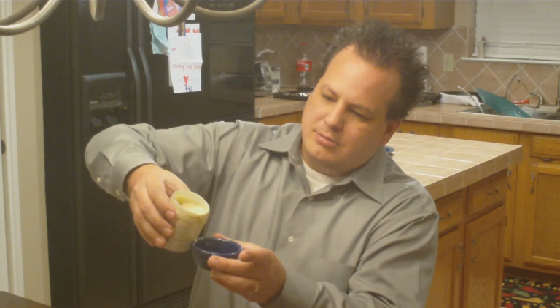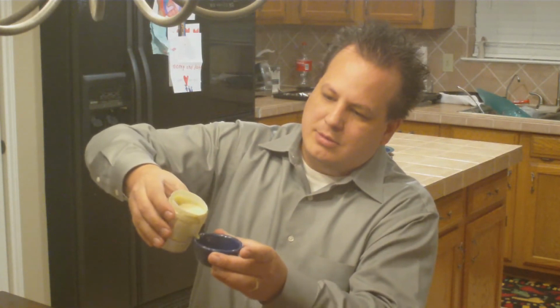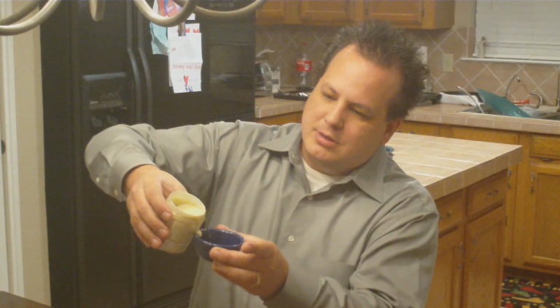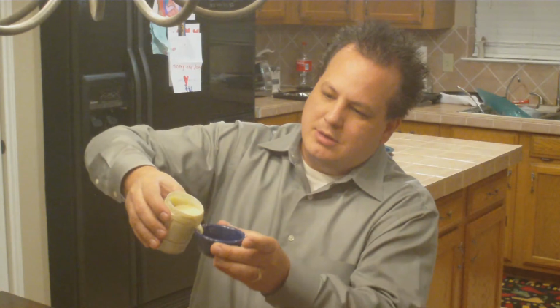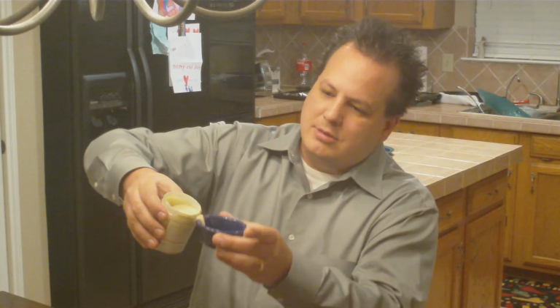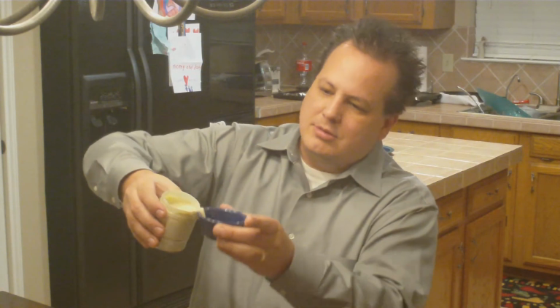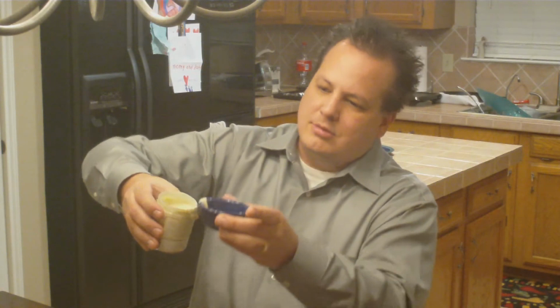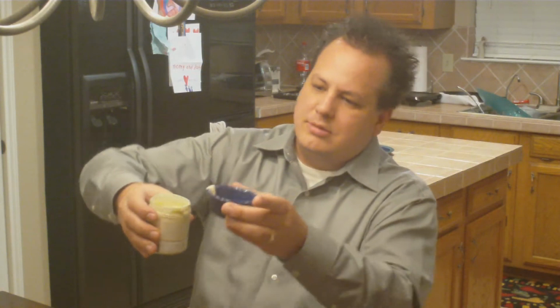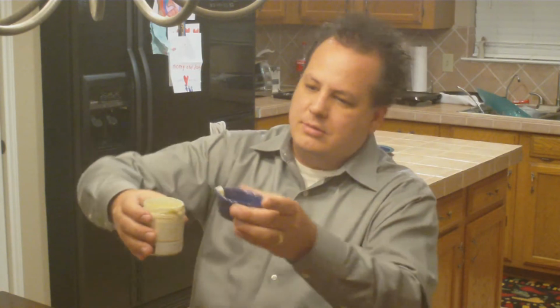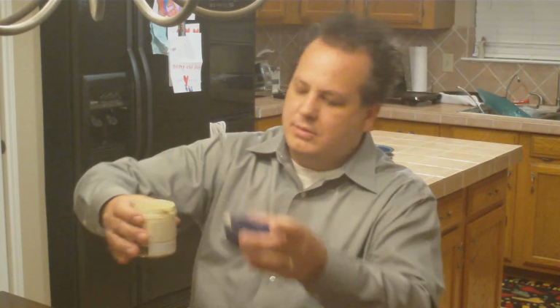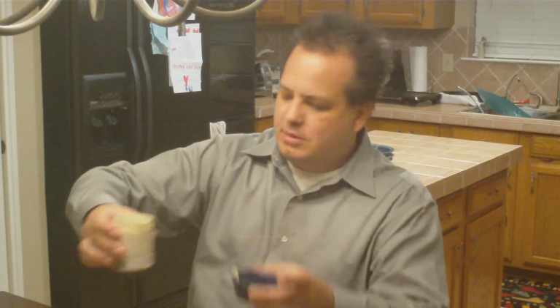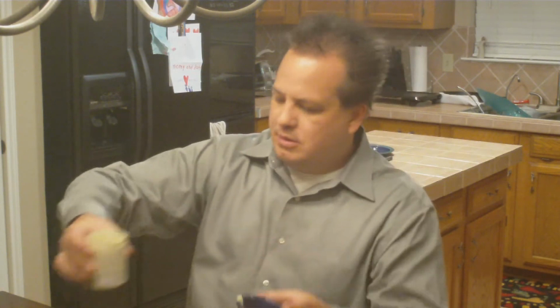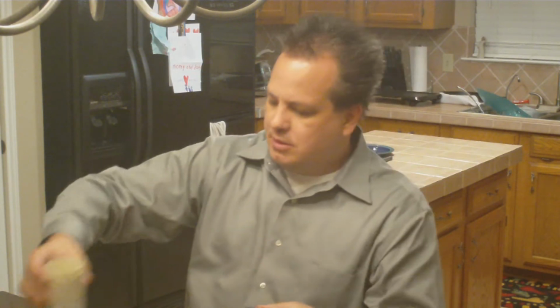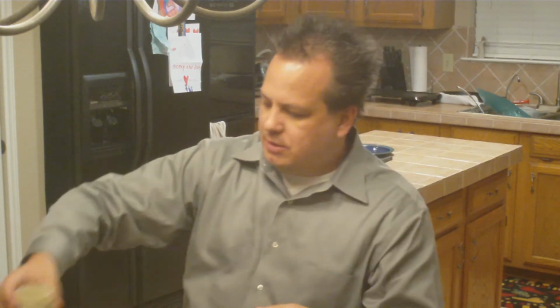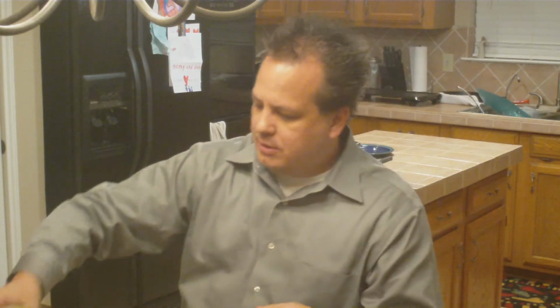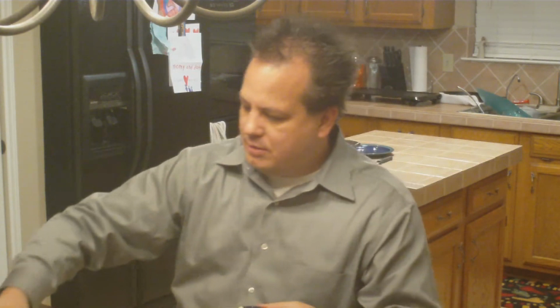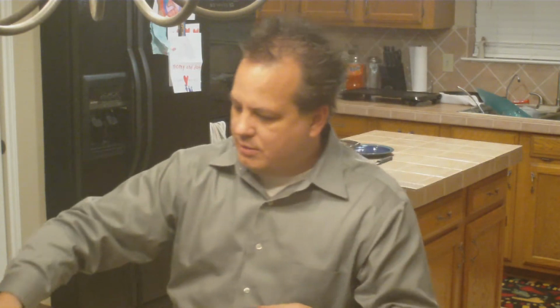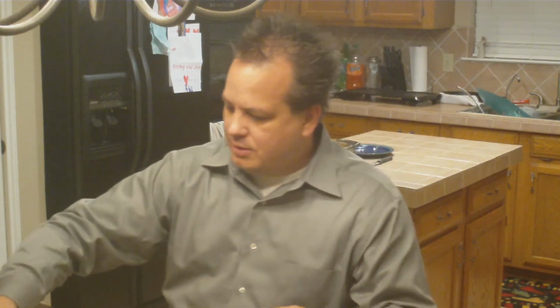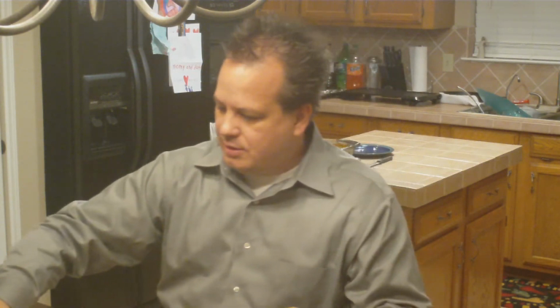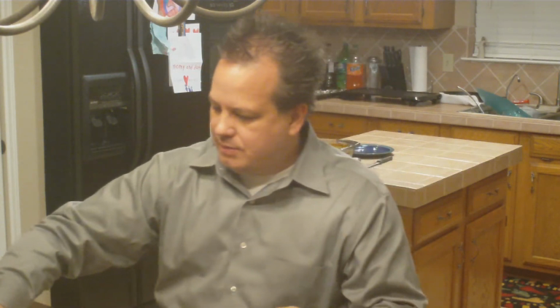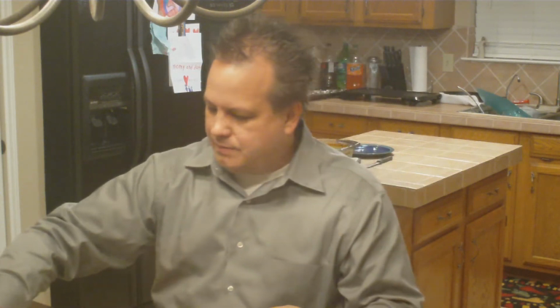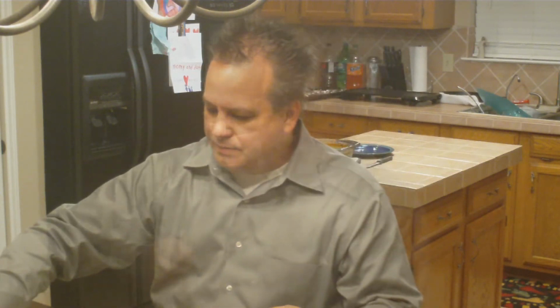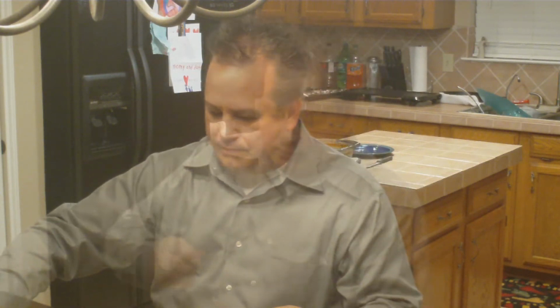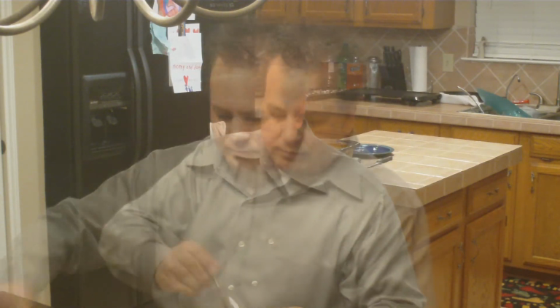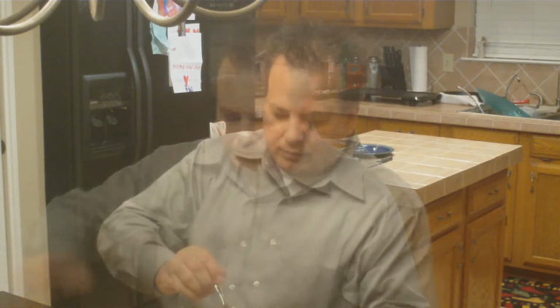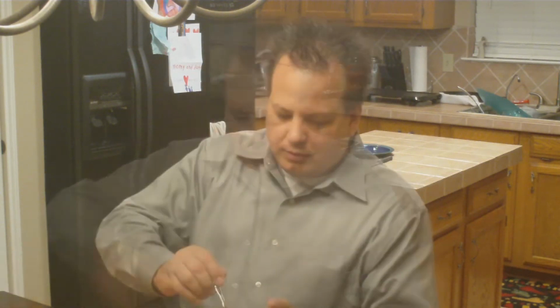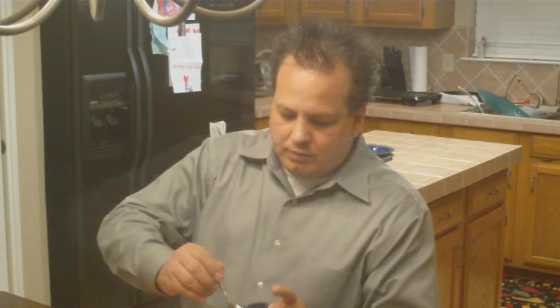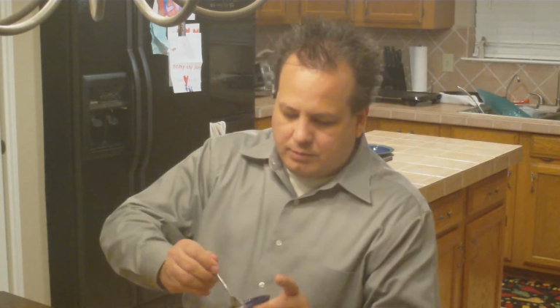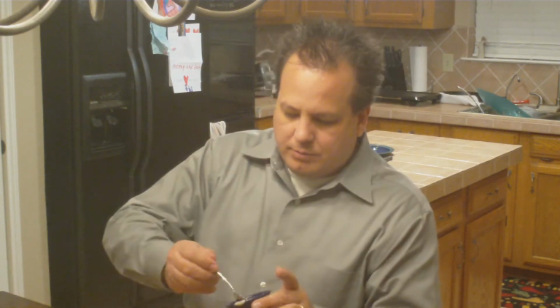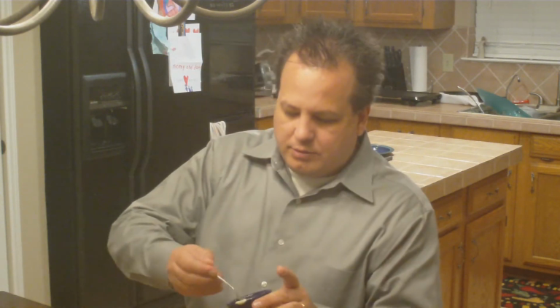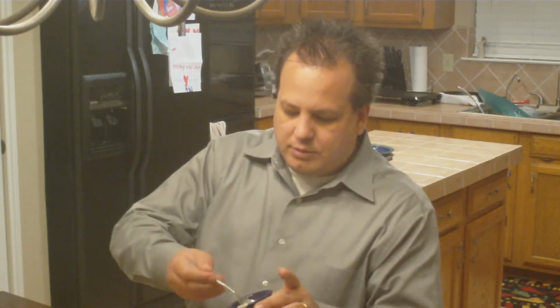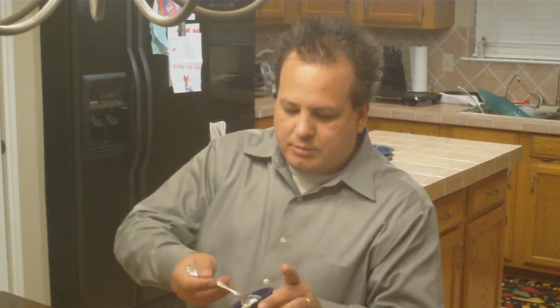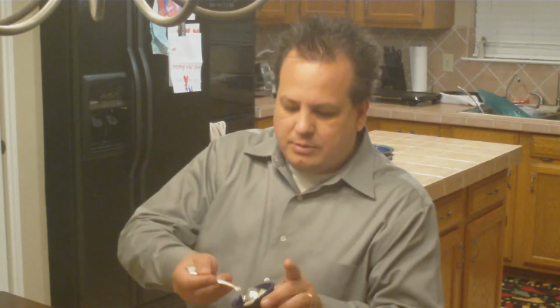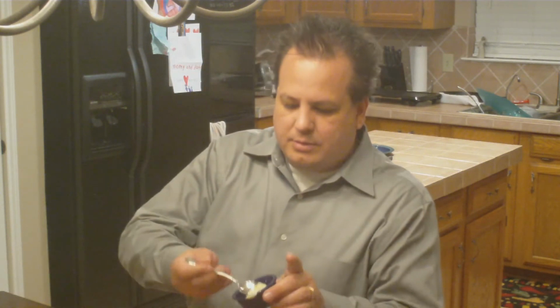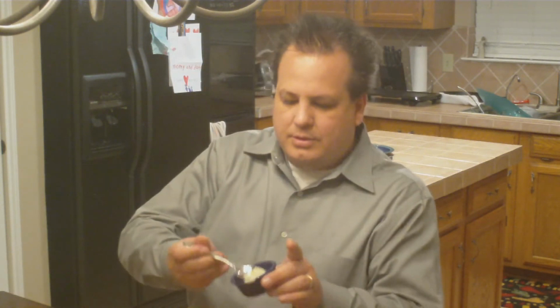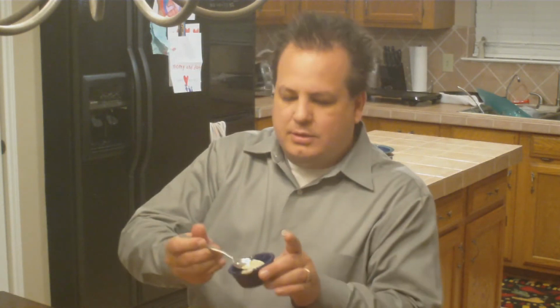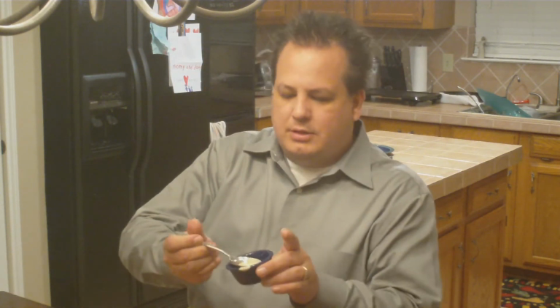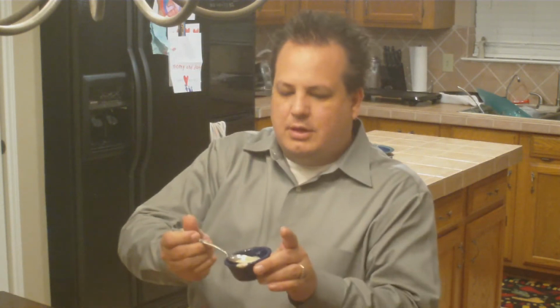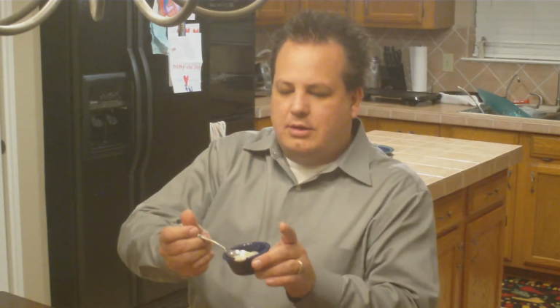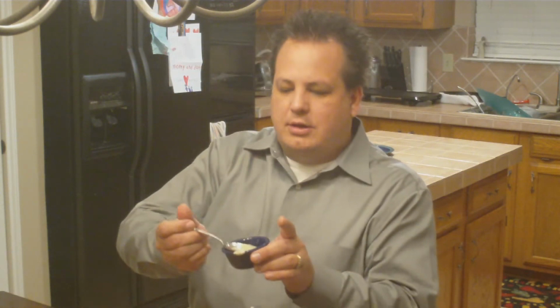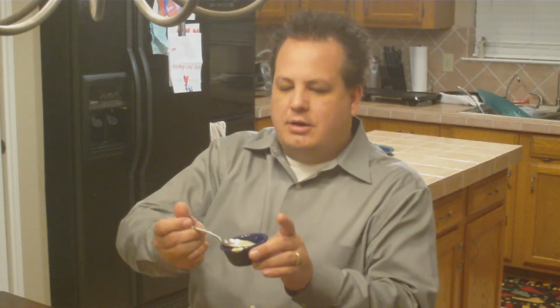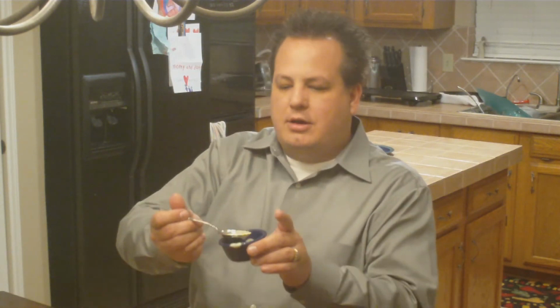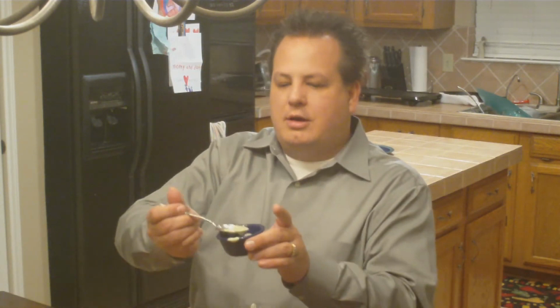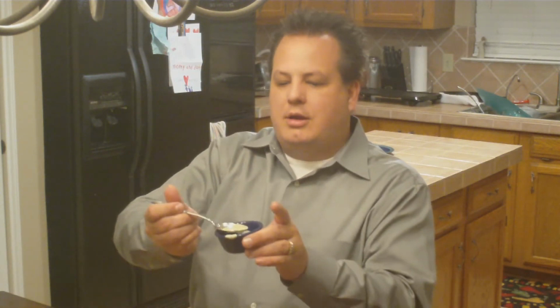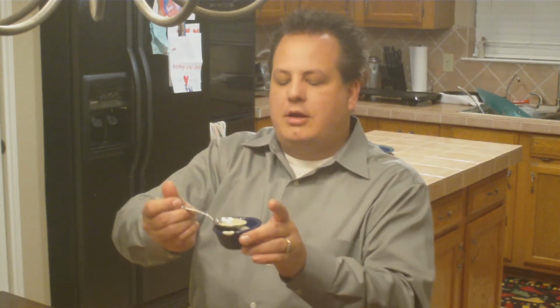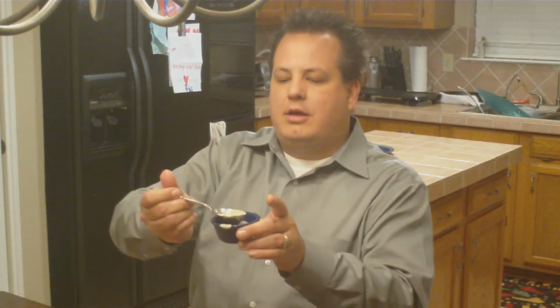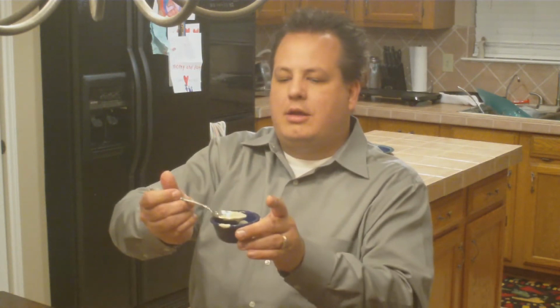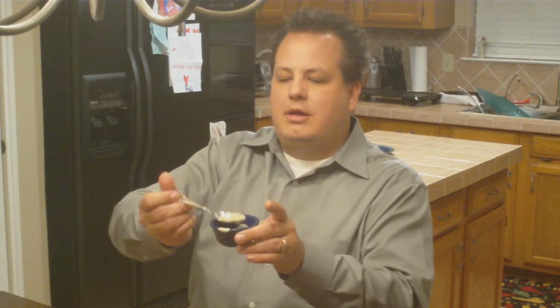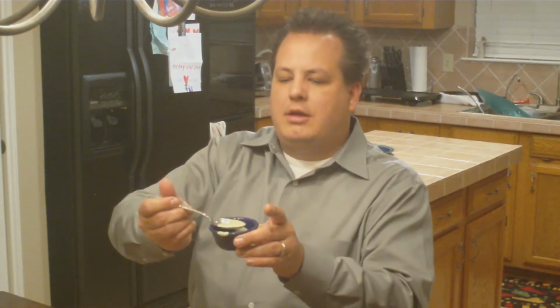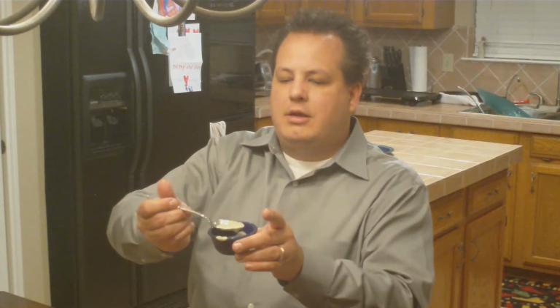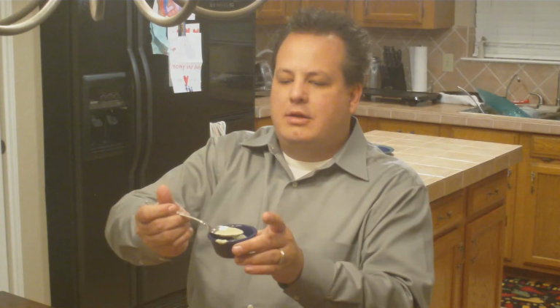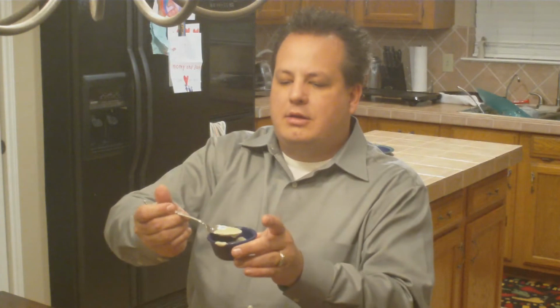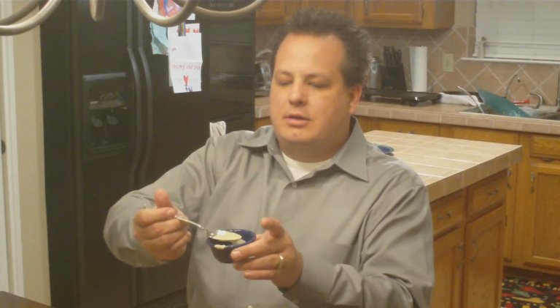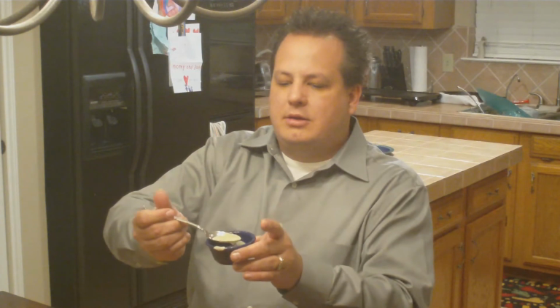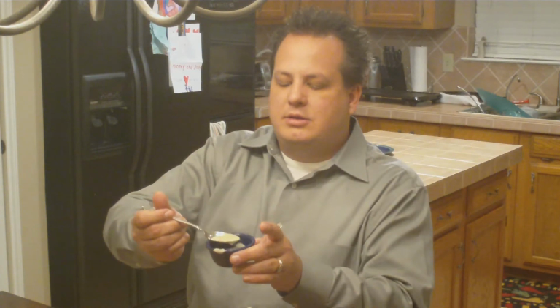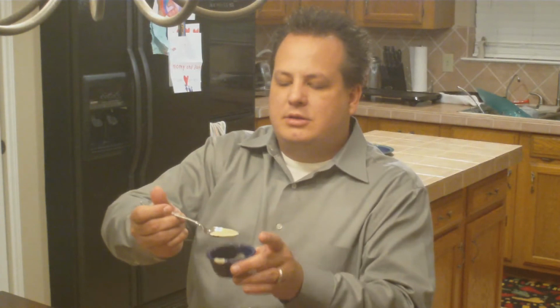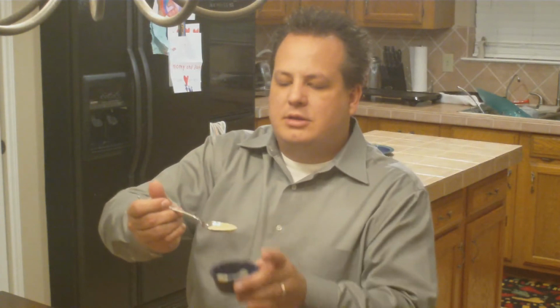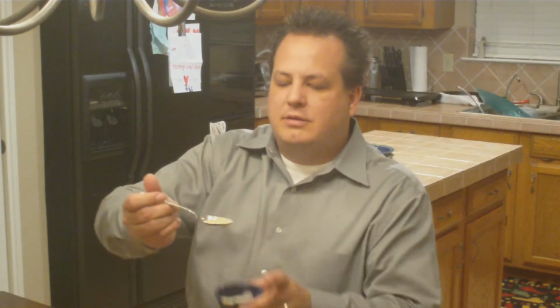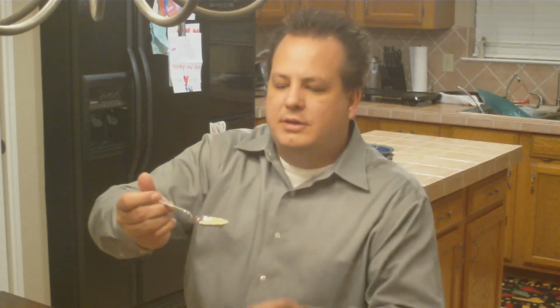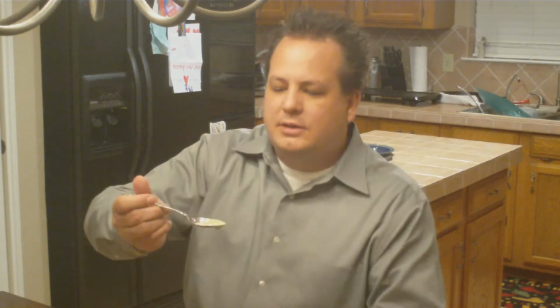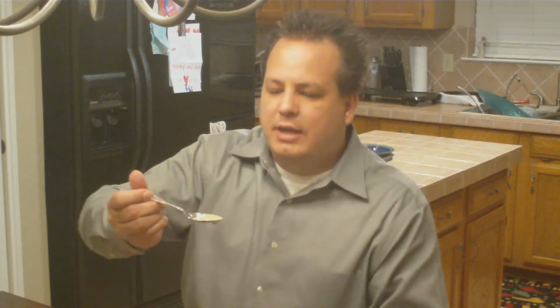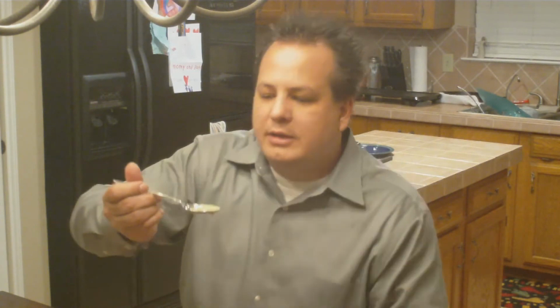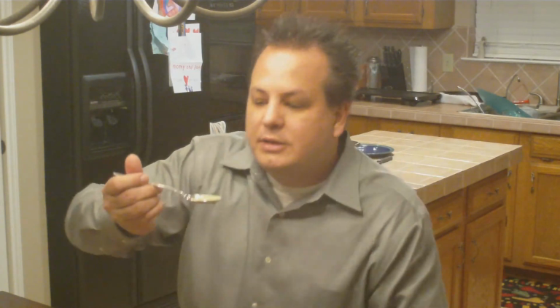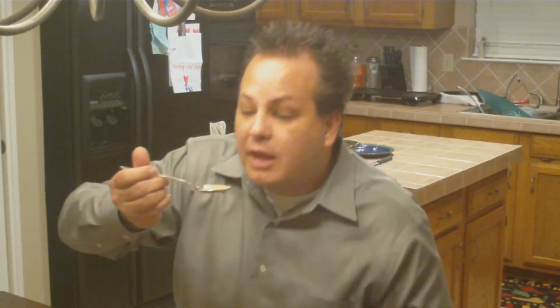I'm going to pour some in a little dipping container here. I'm going to scoop some of this out here, just give it a taste.